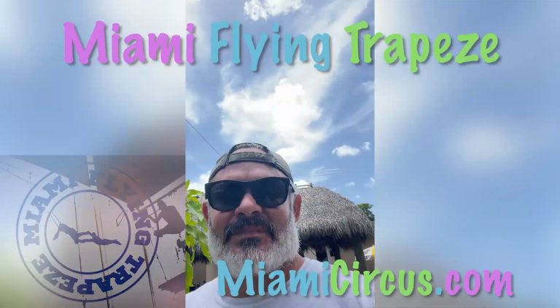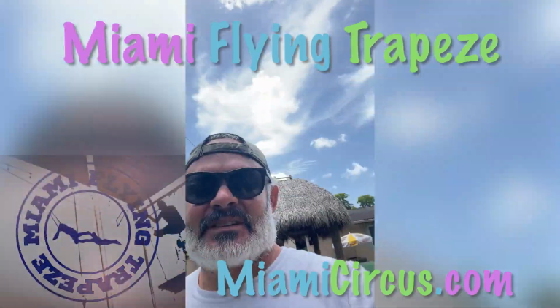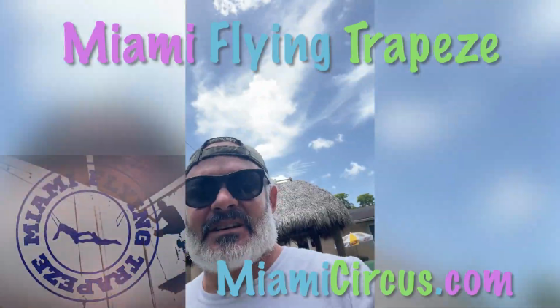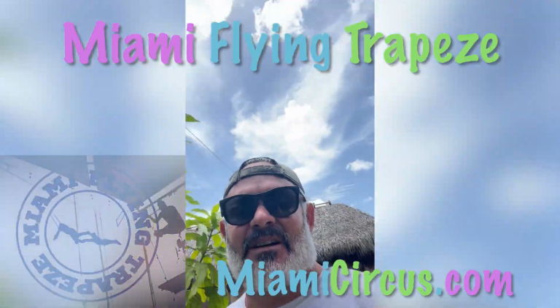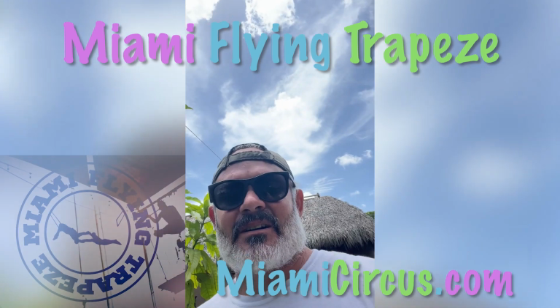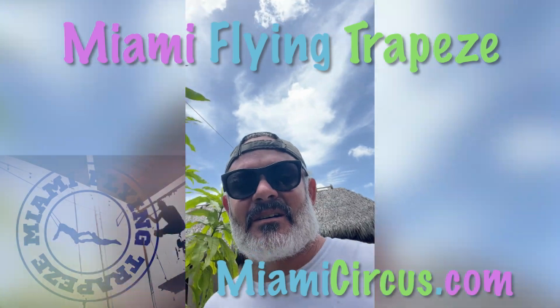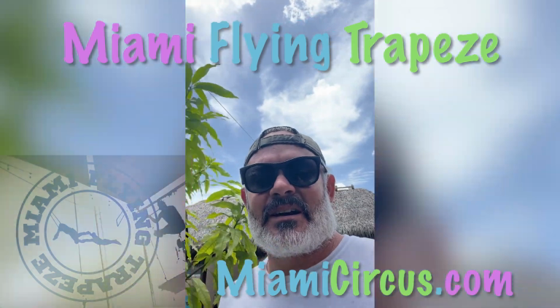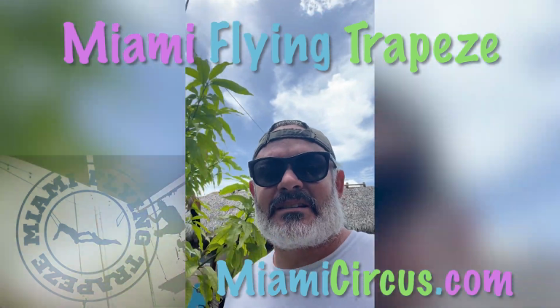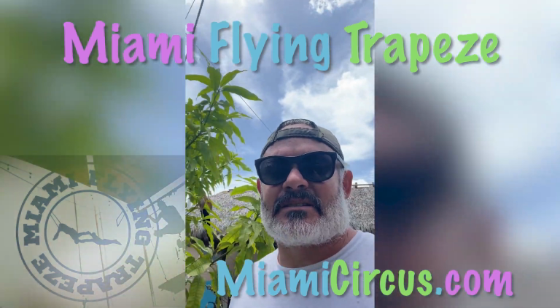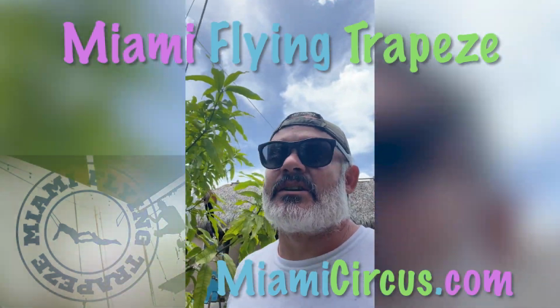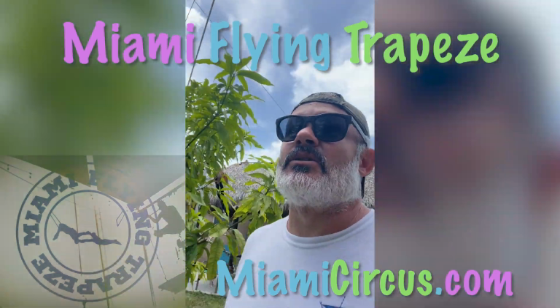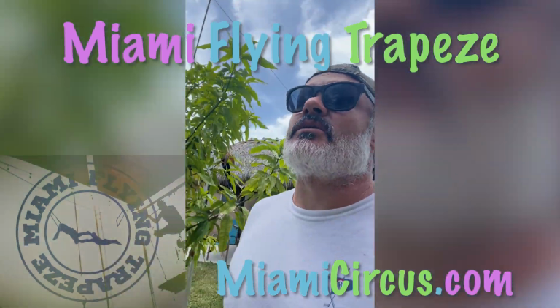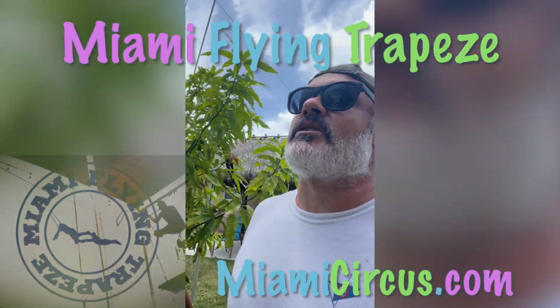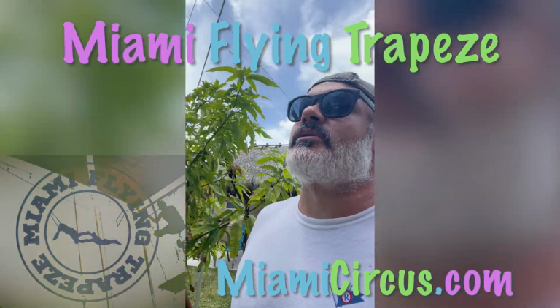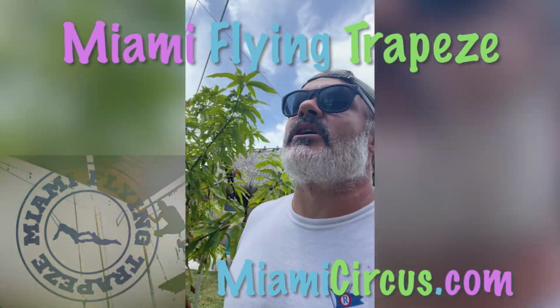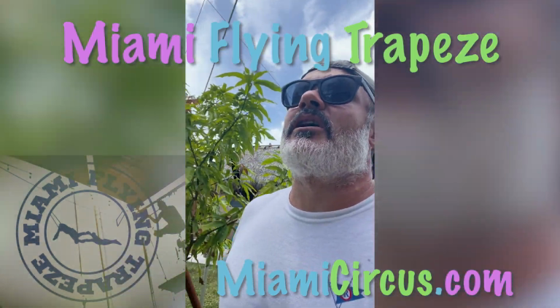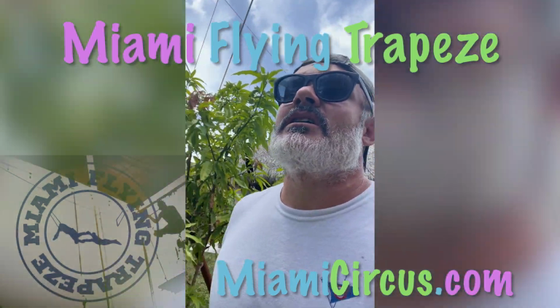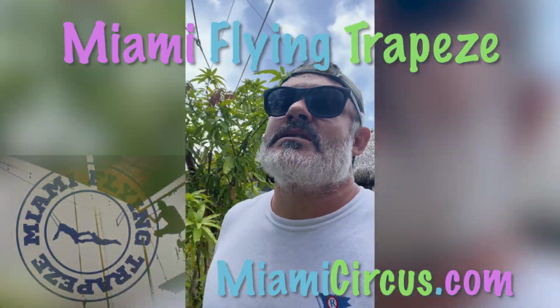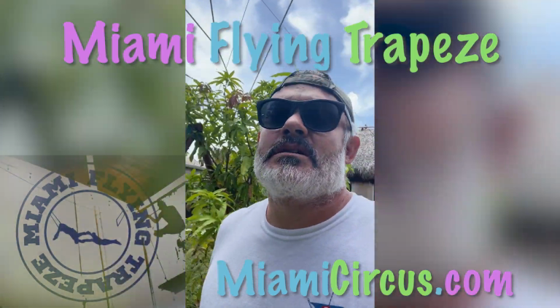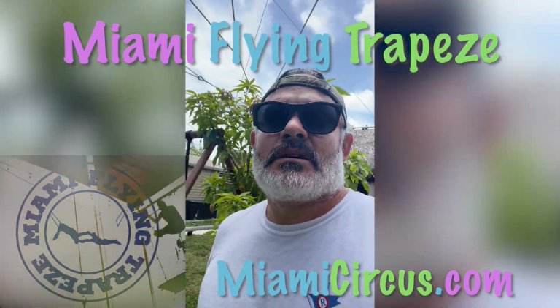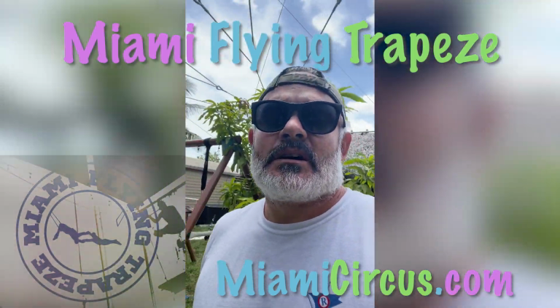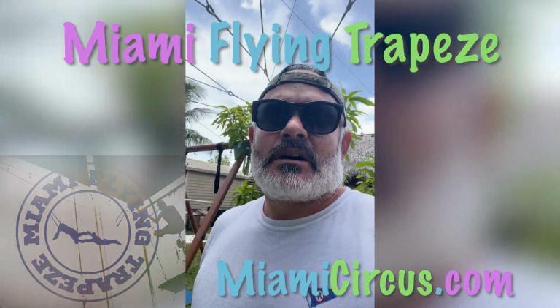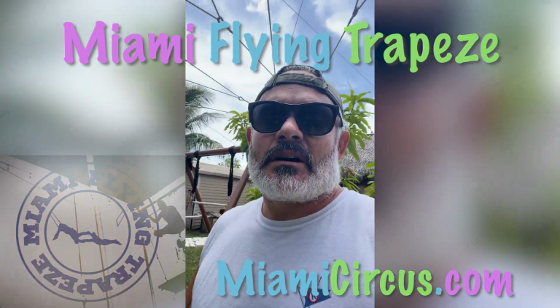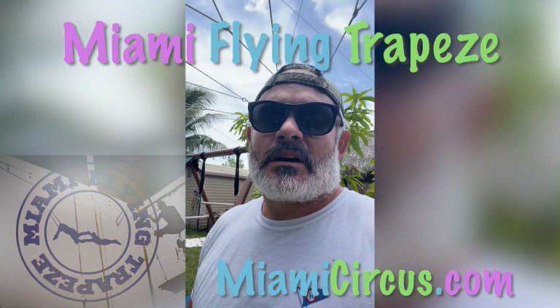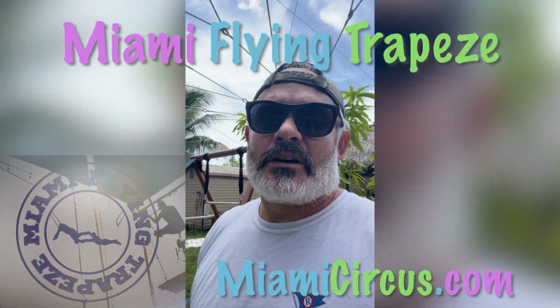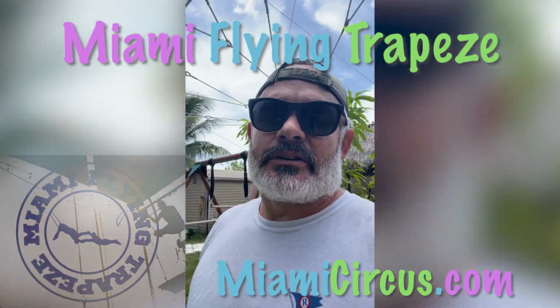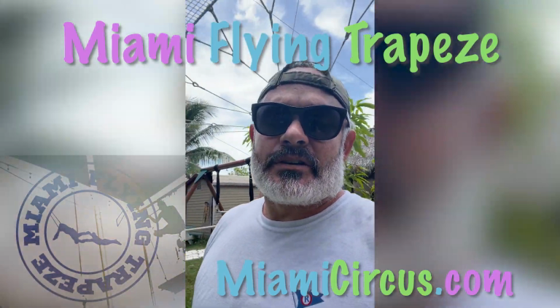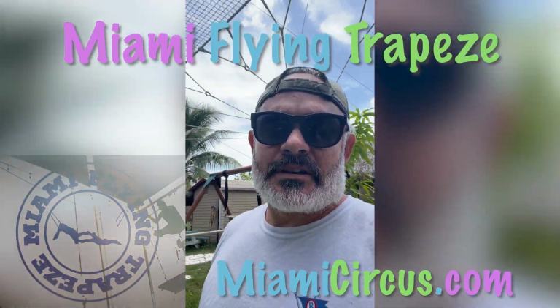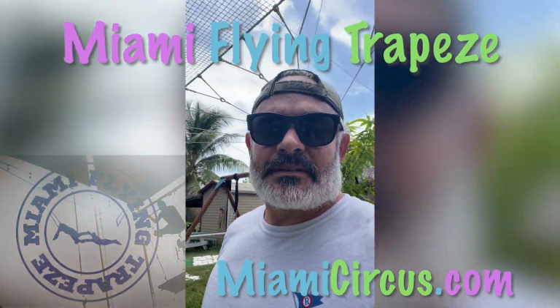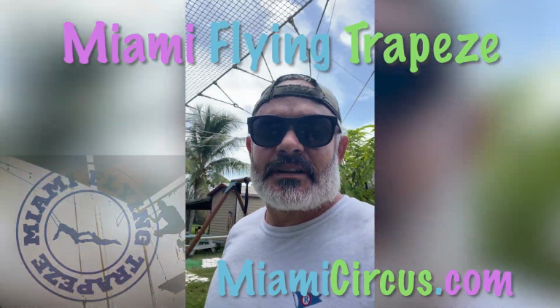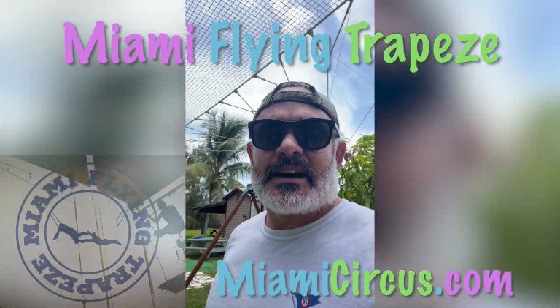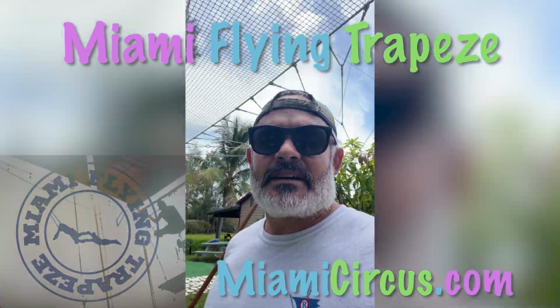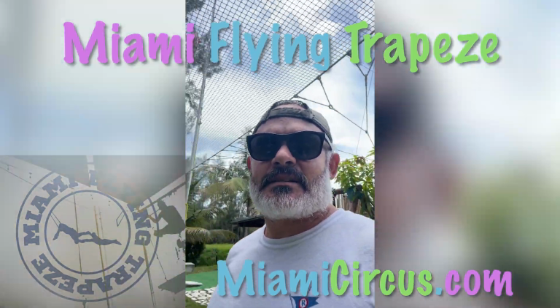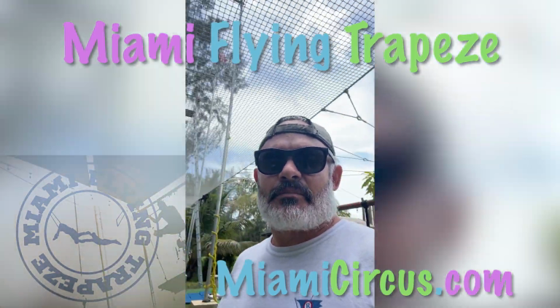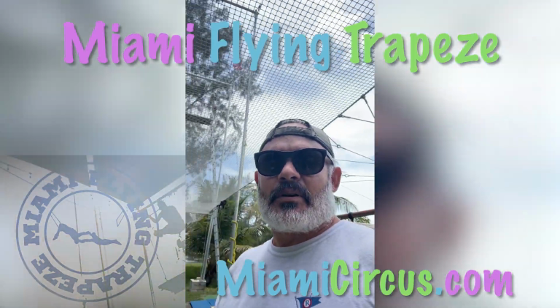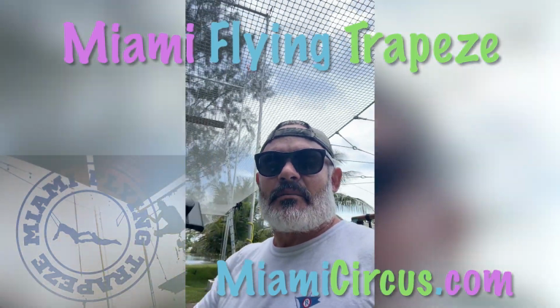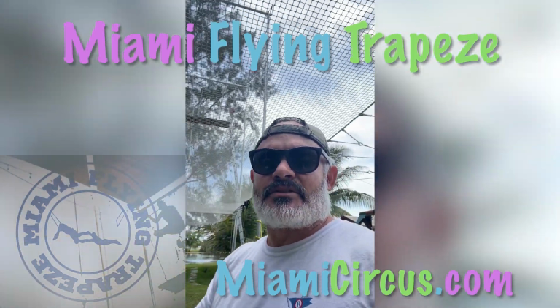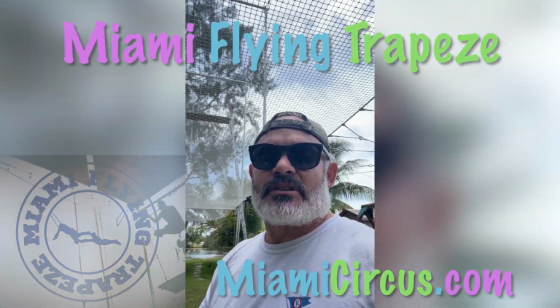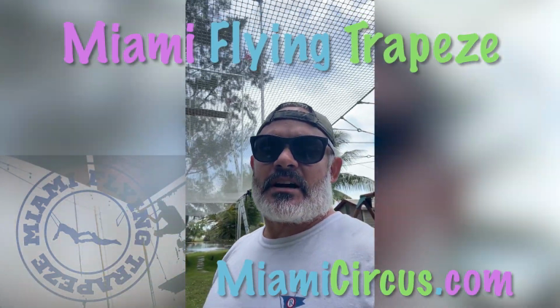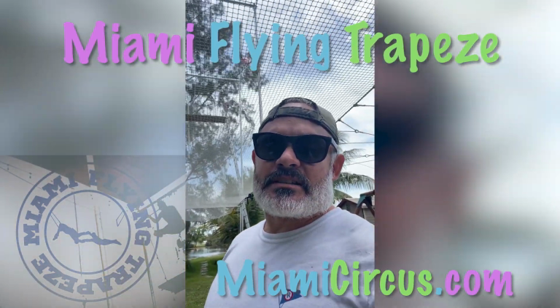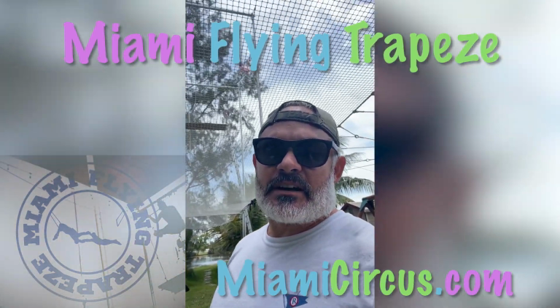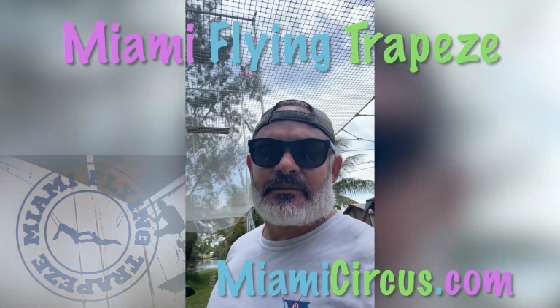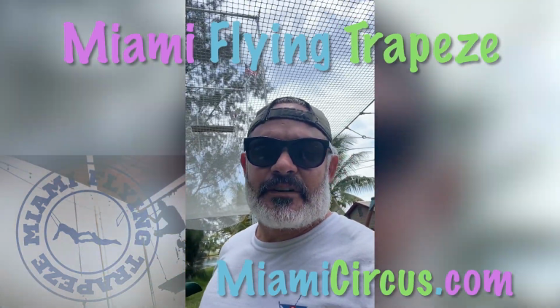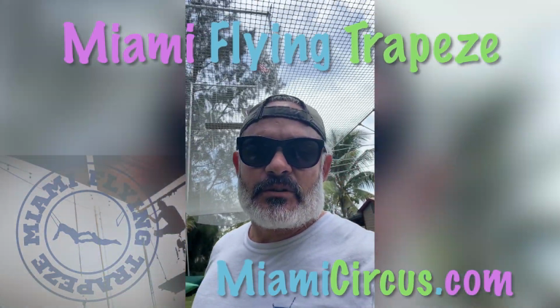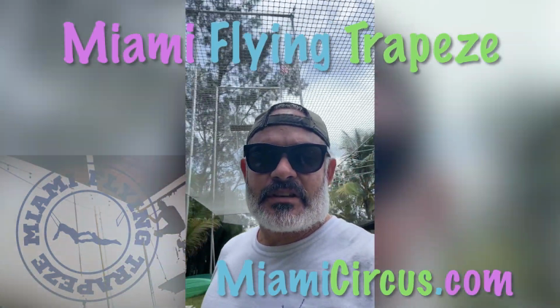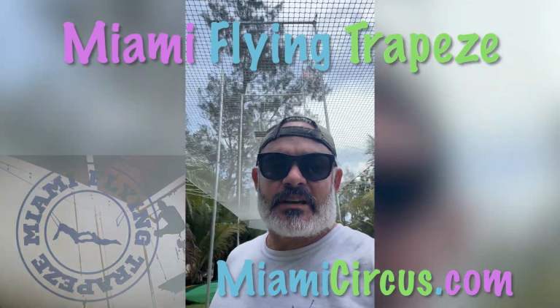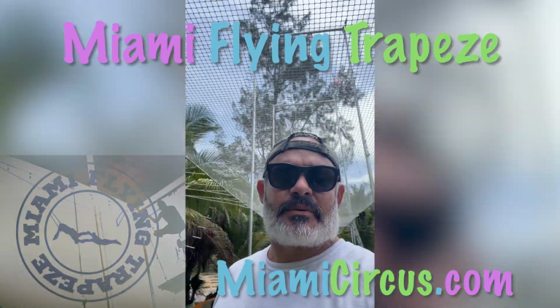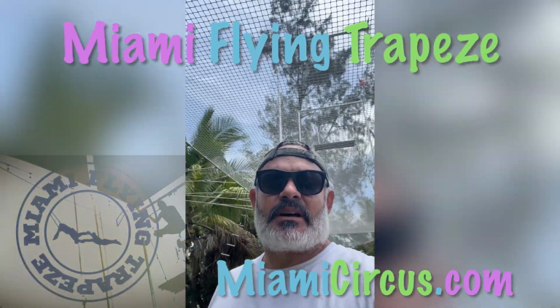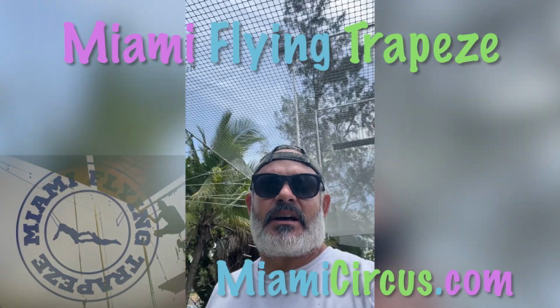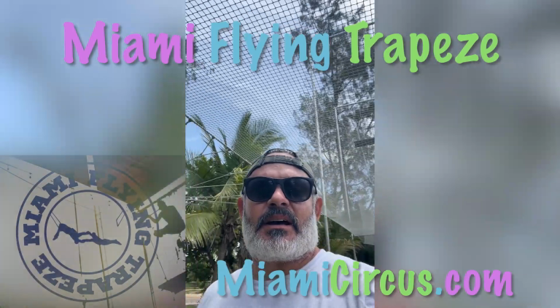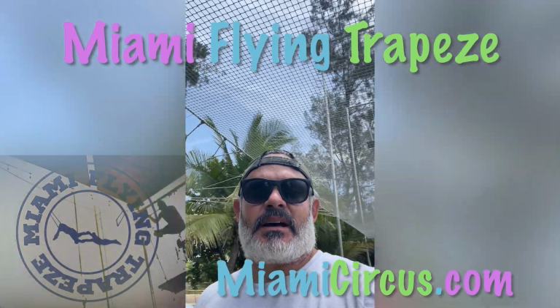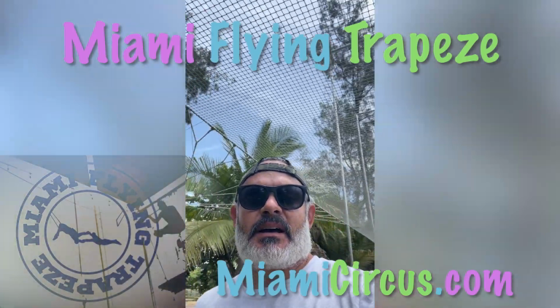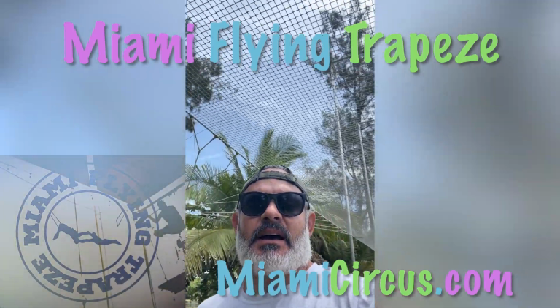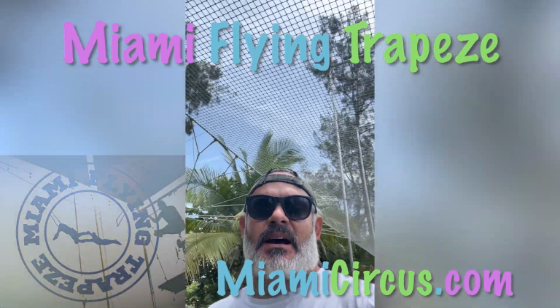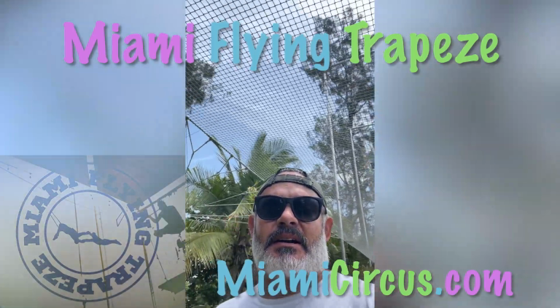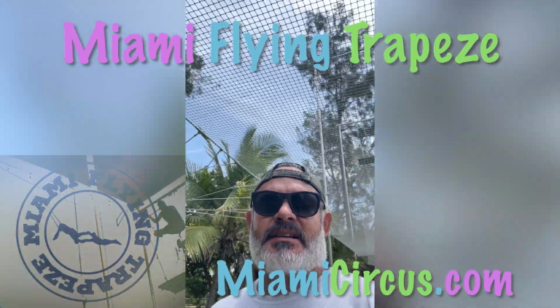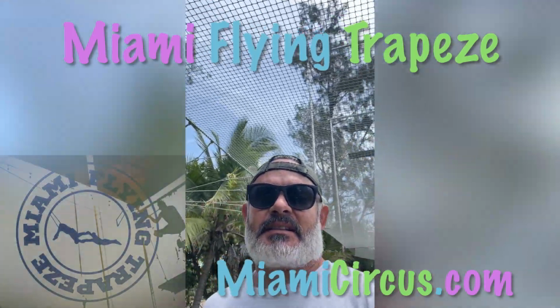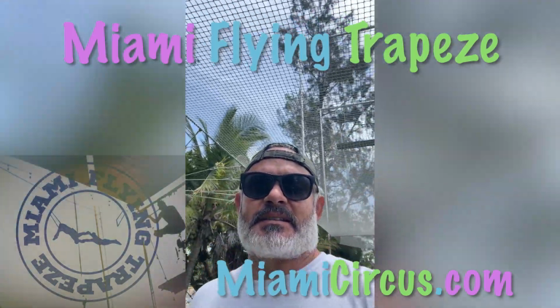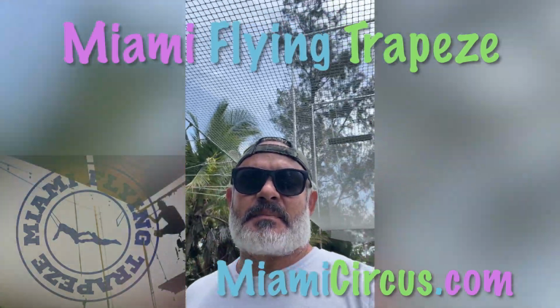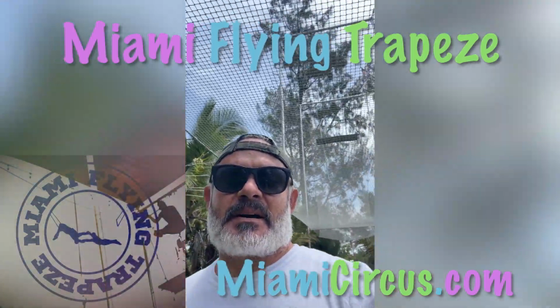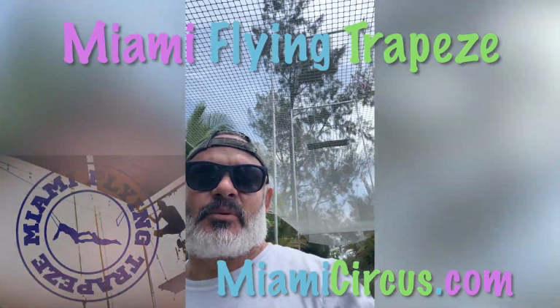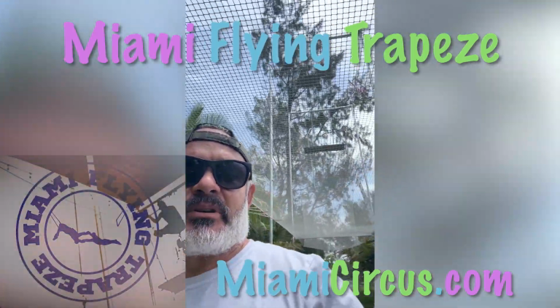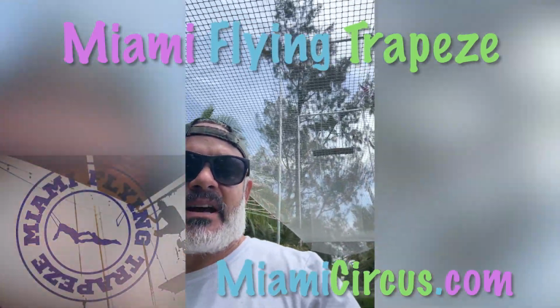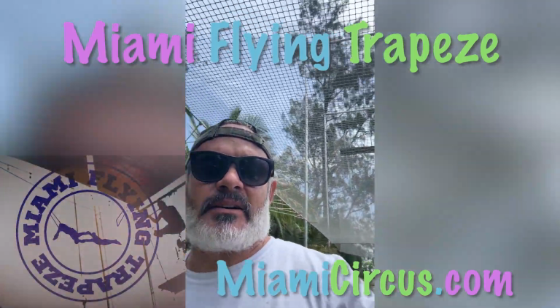All right, so here we are underneath the net. I promised you guys I'd videotape how to take this bad boy down.